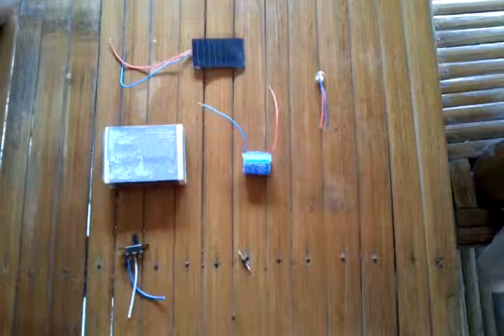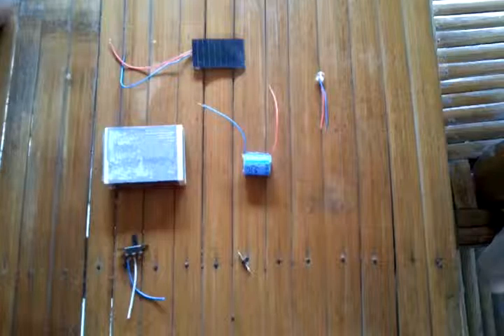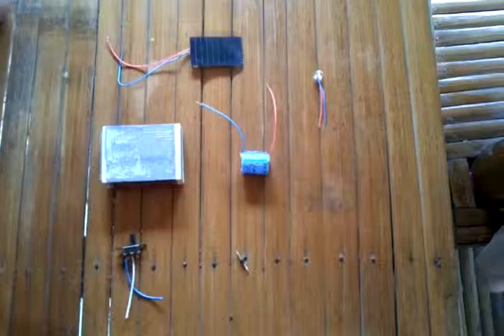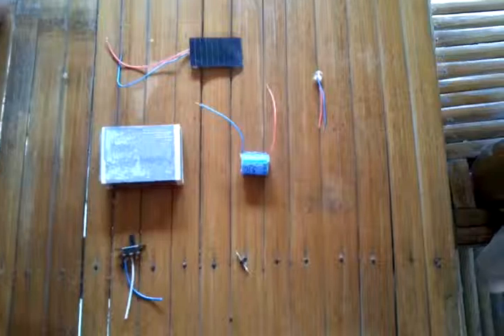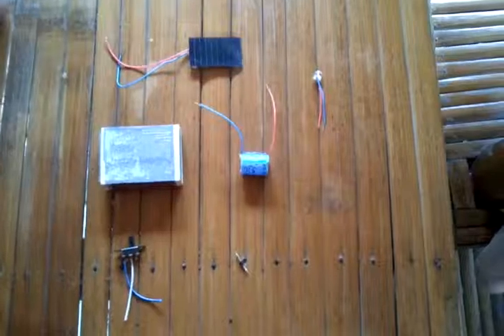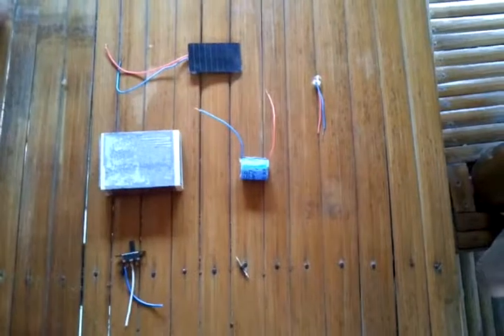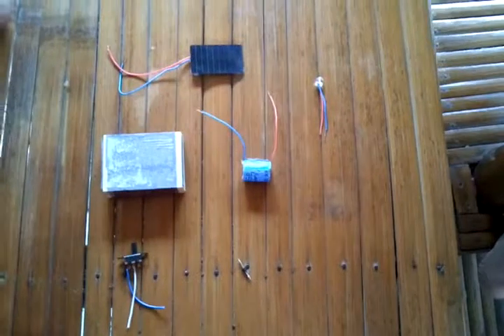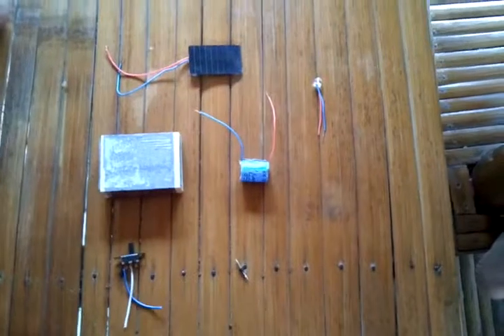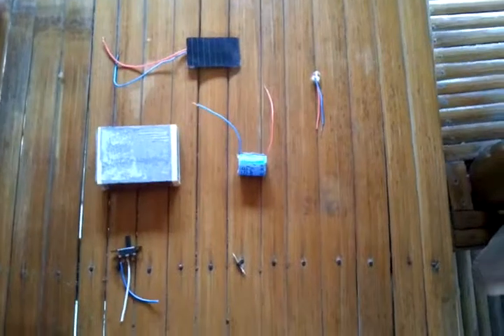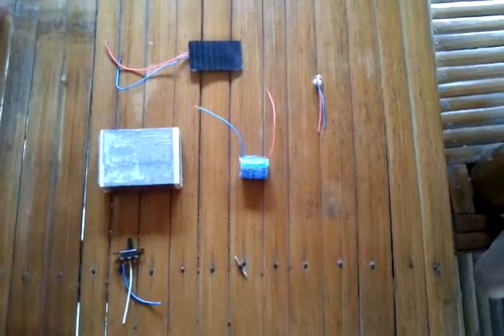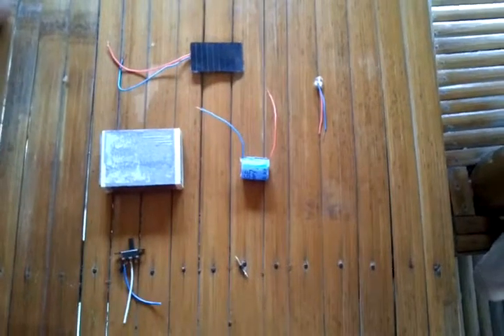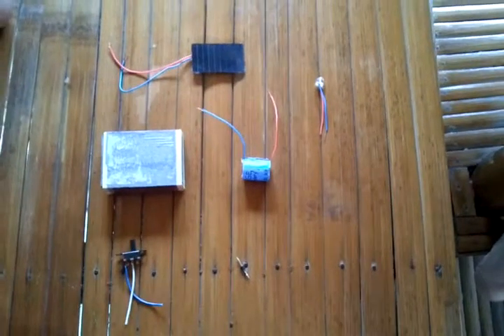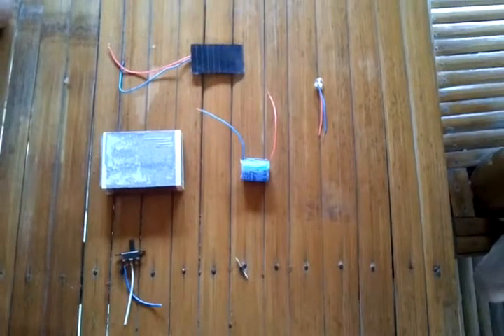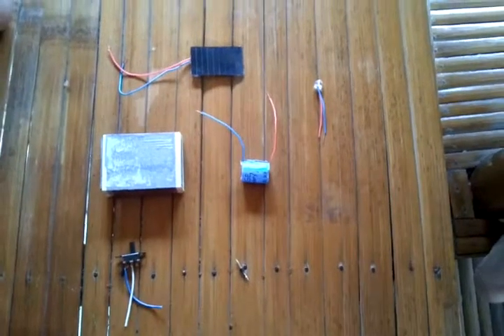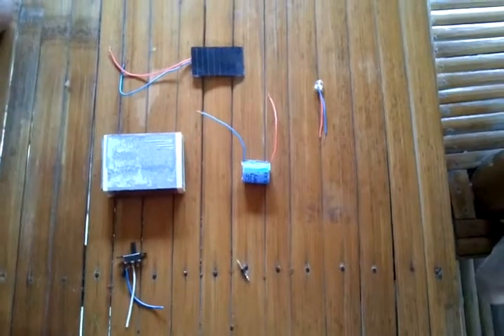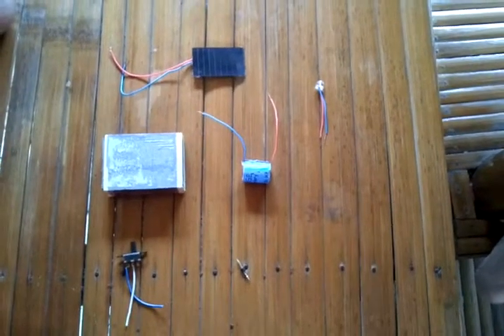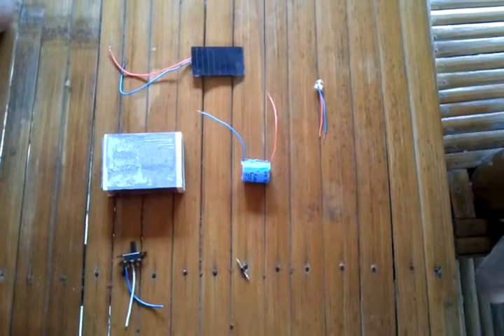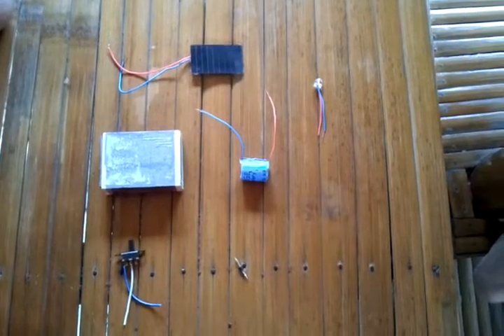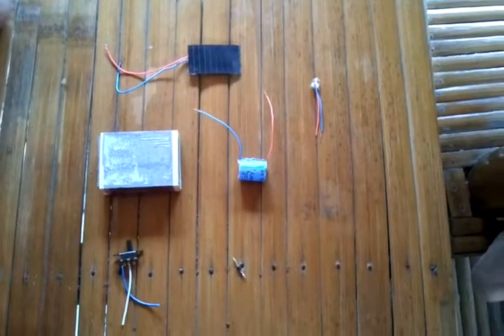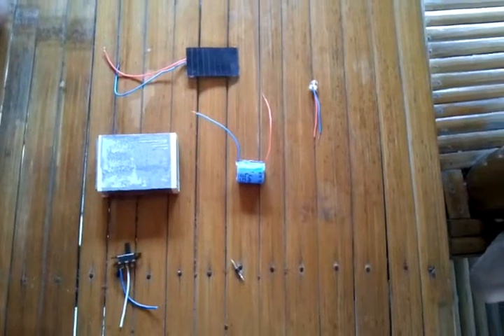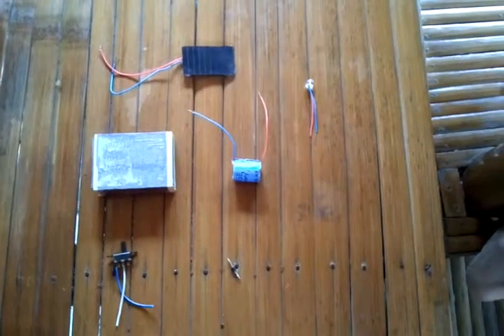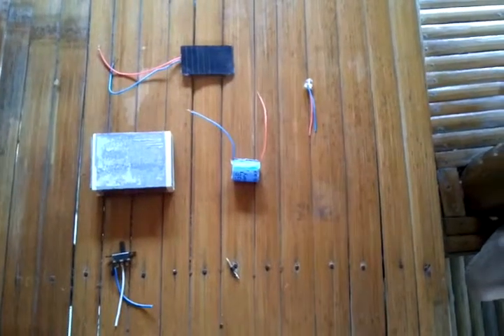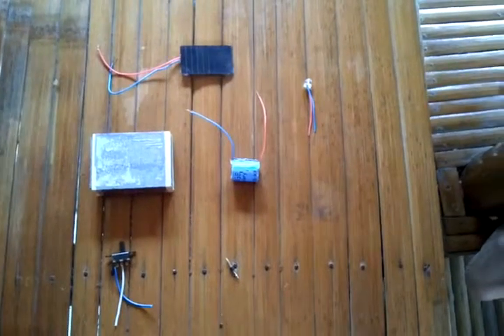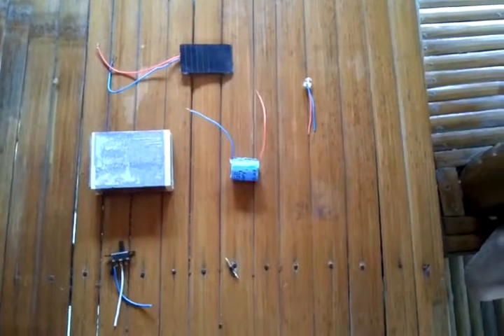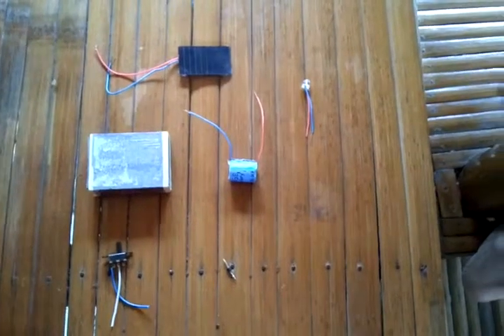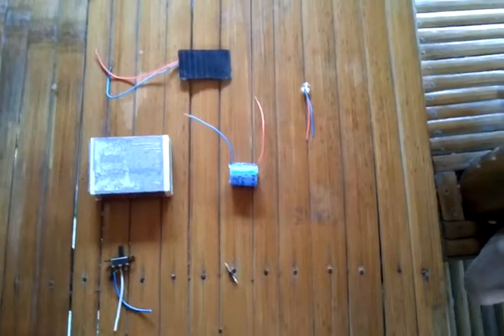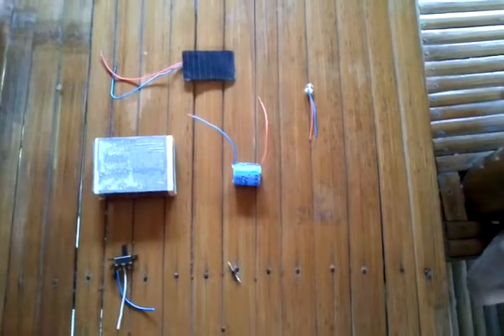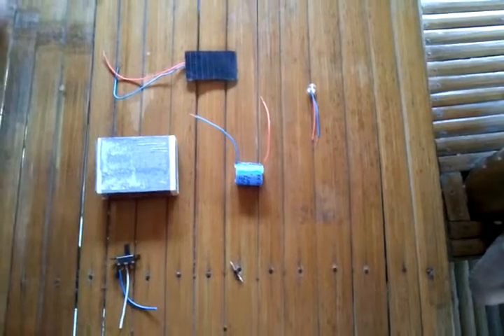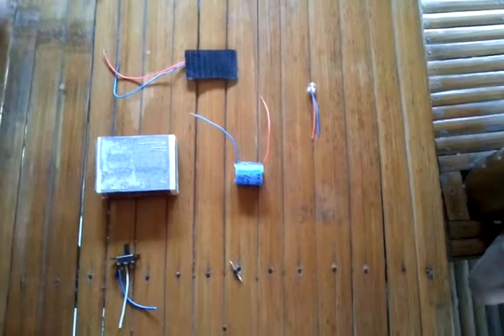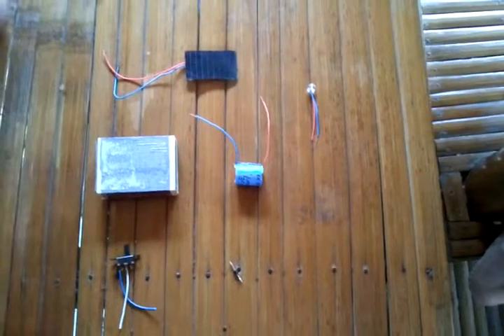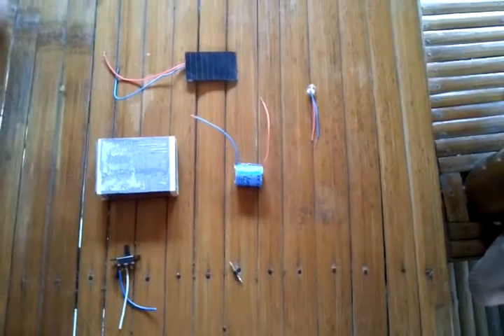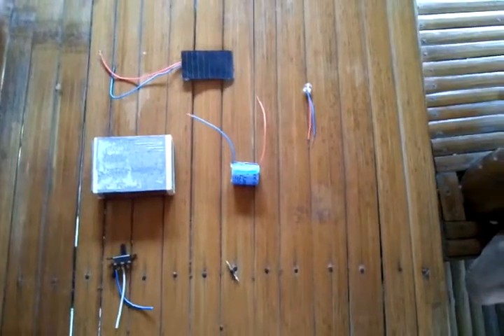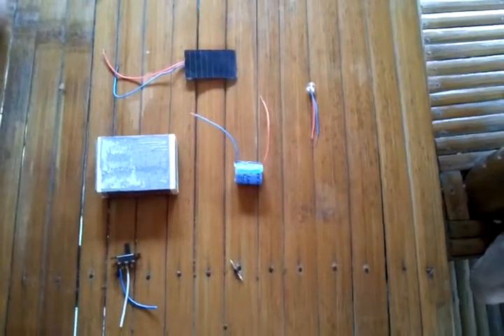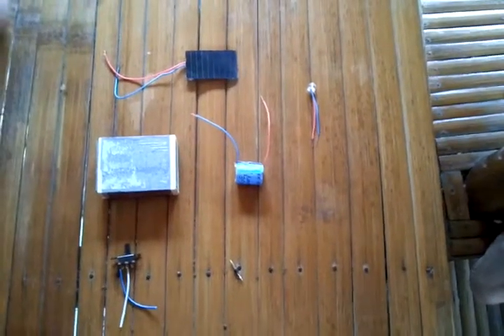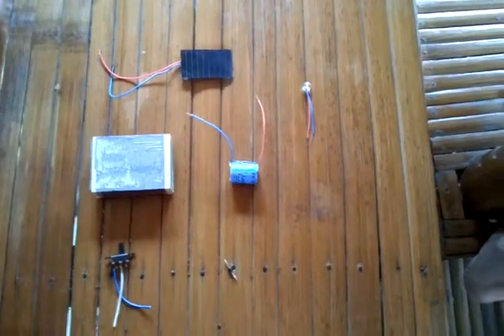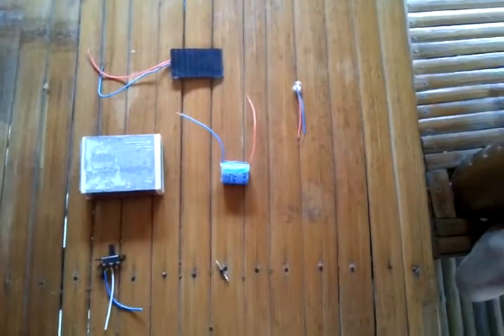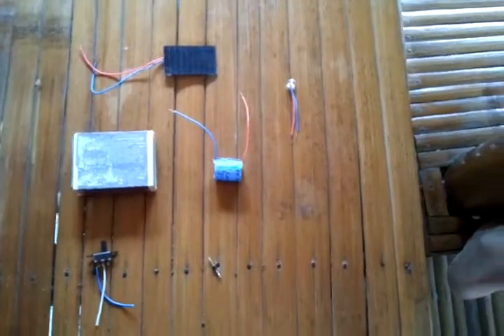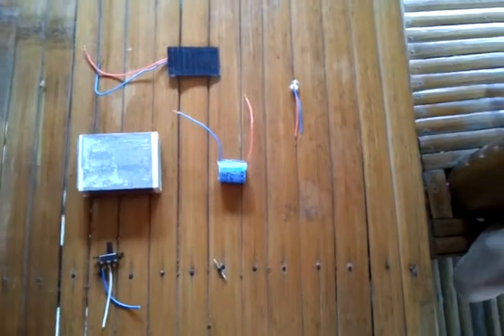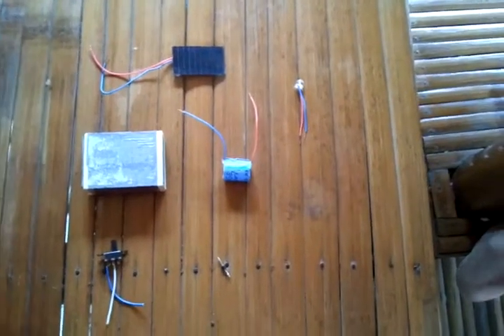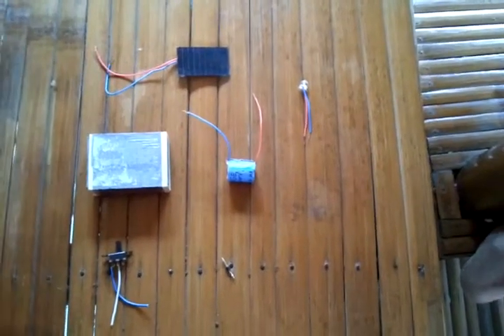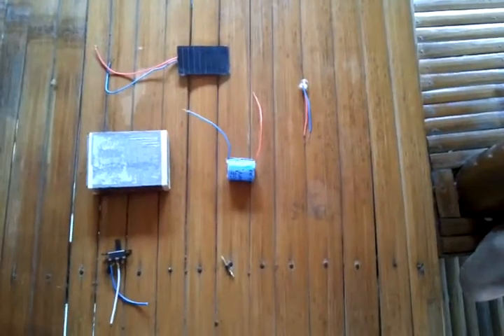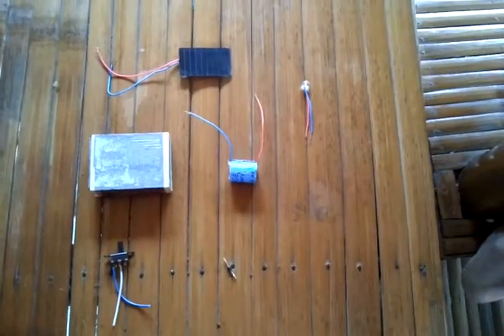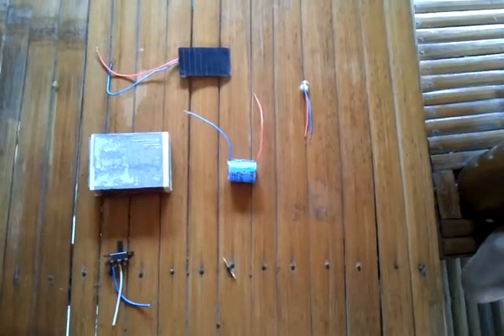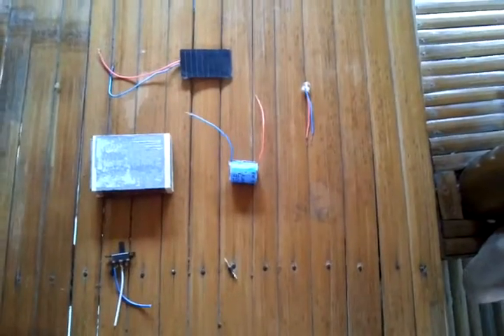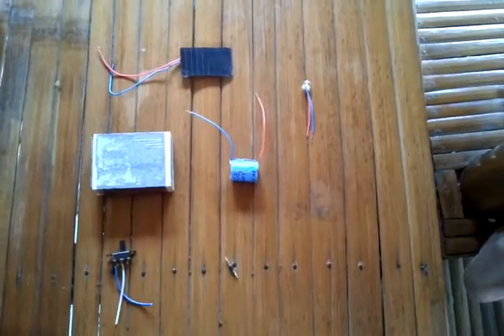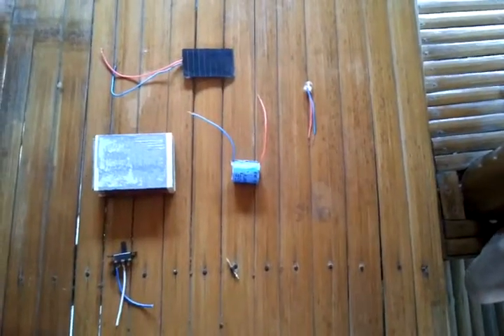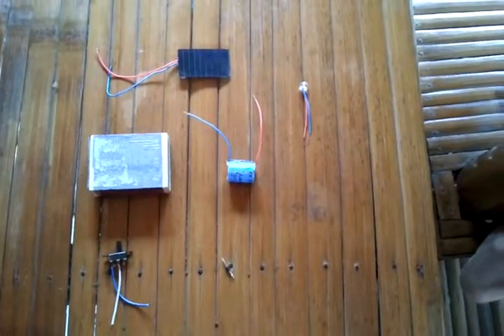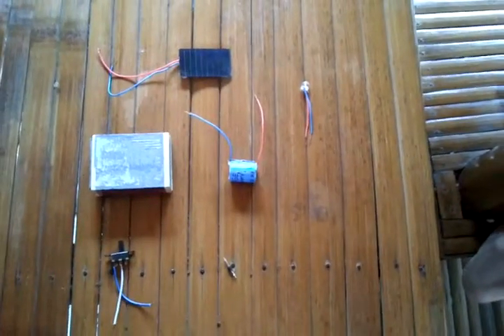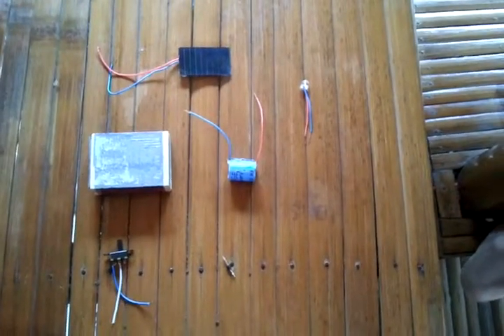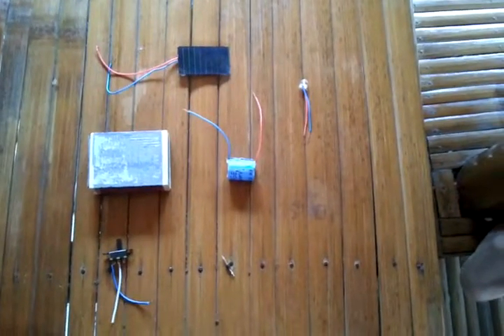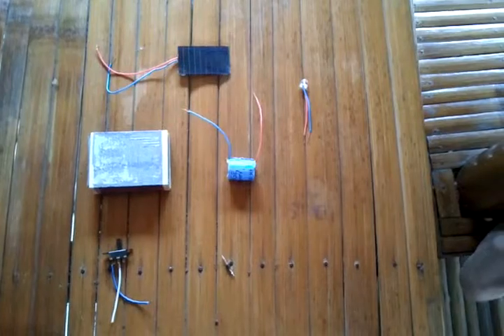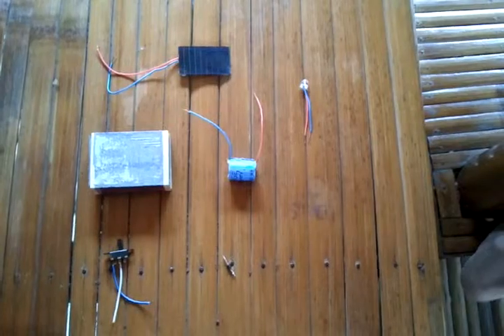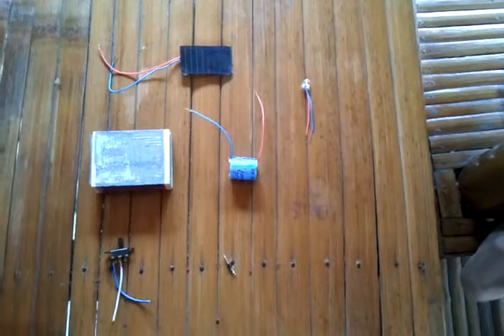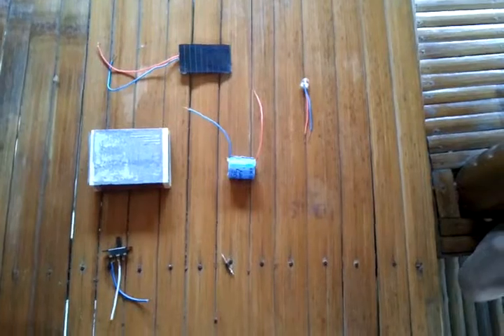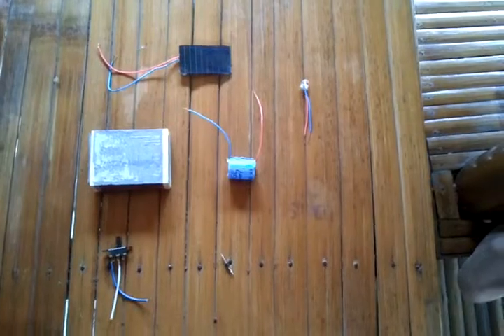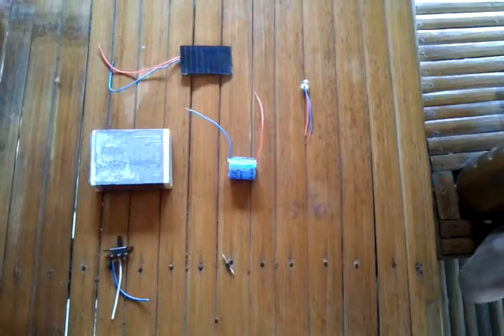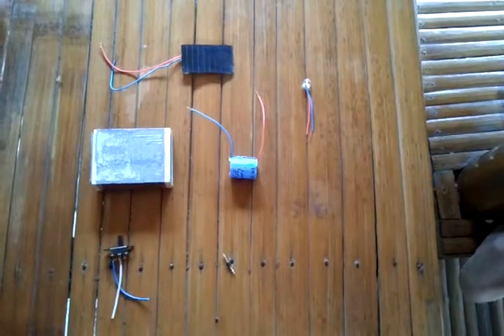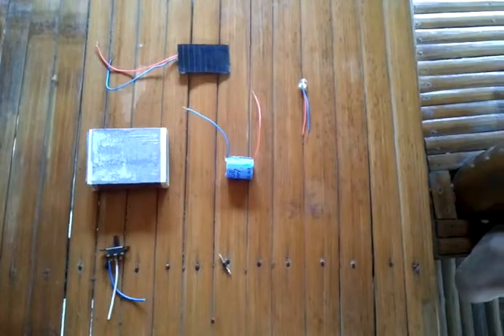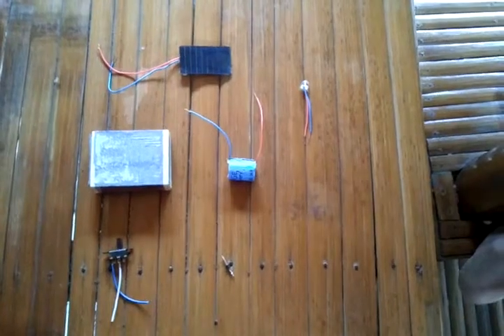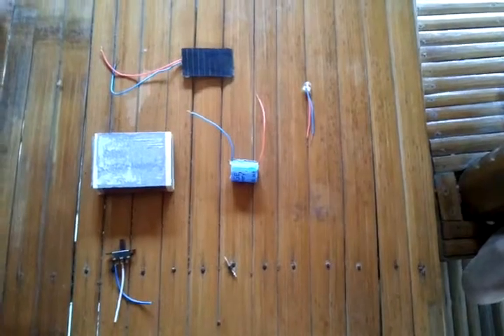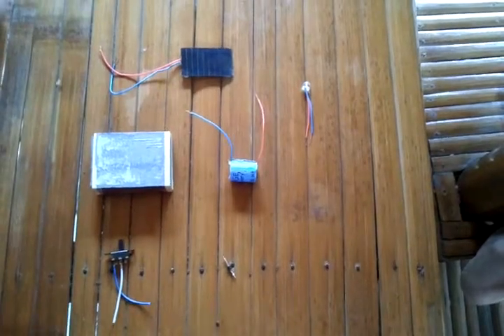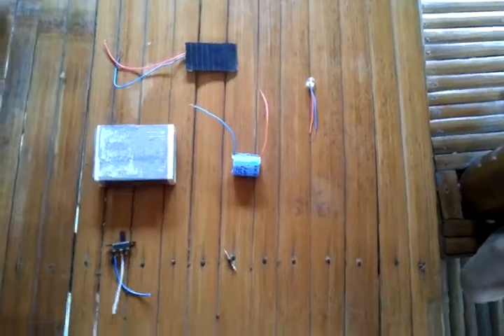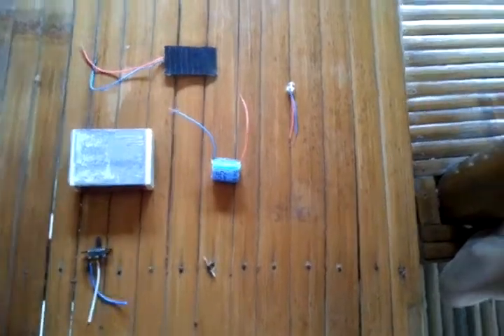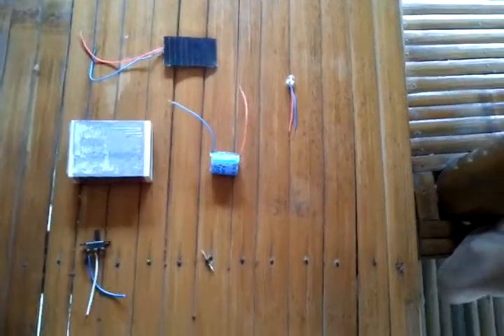Alright guys, today's weekend project we're going to create this — the solar flashlight project. Come on, let's build it.